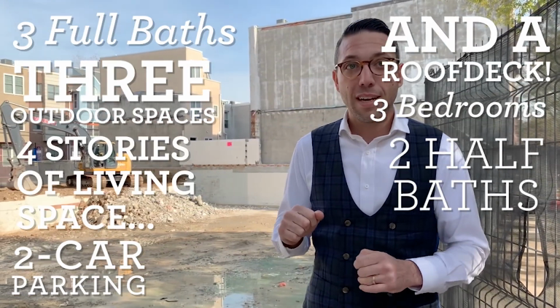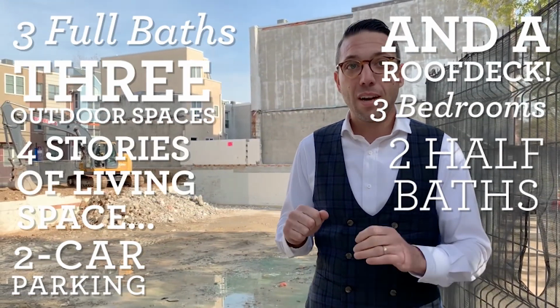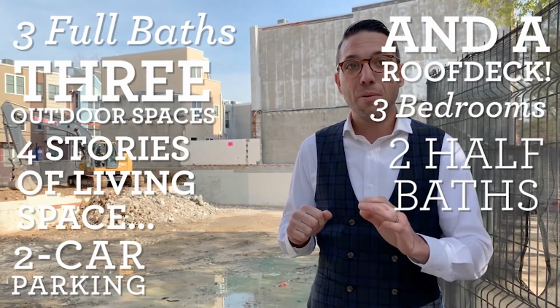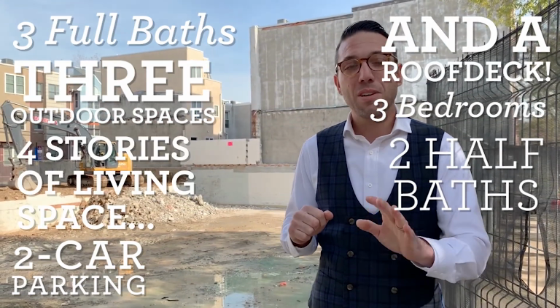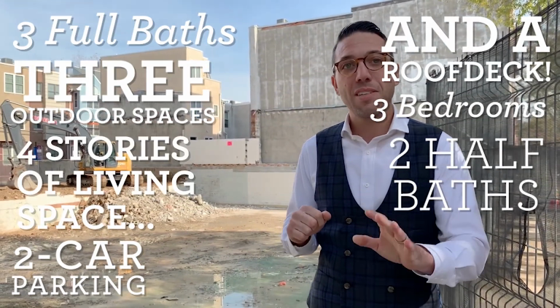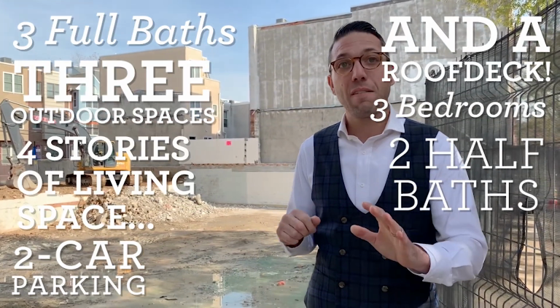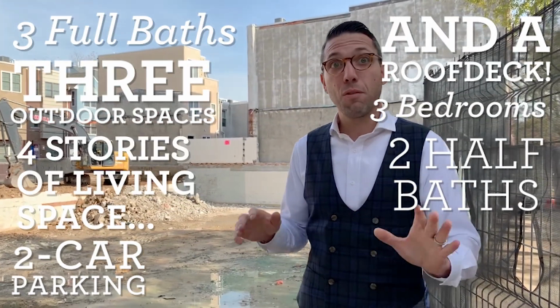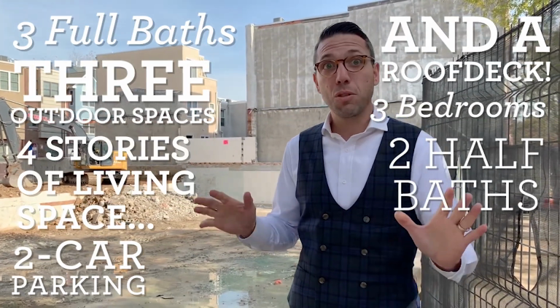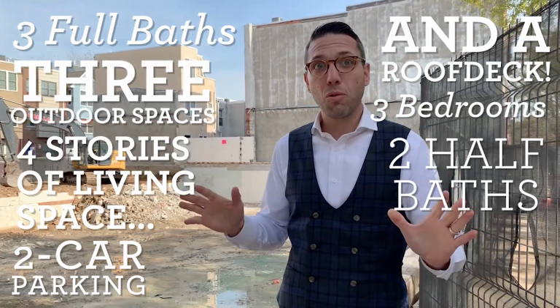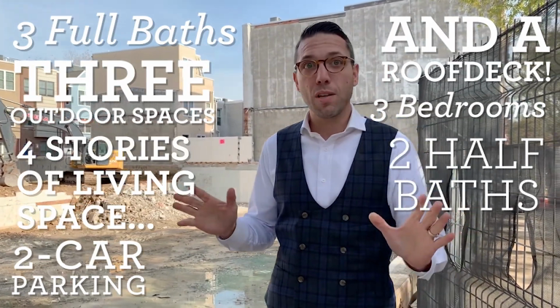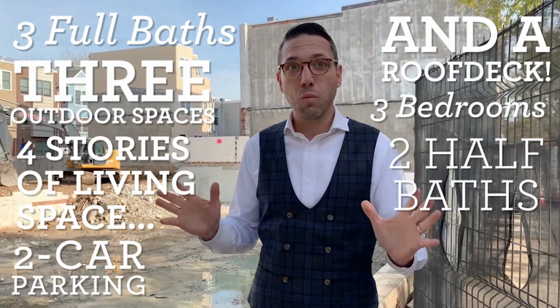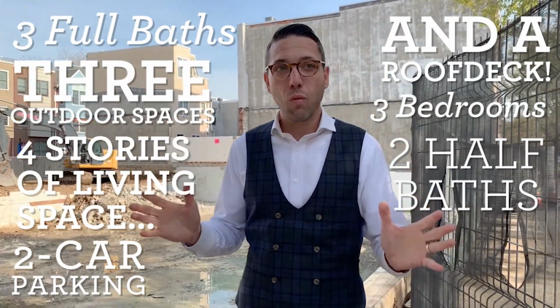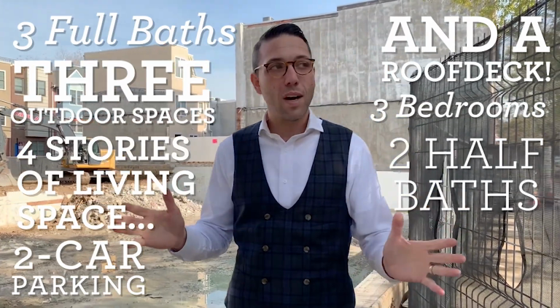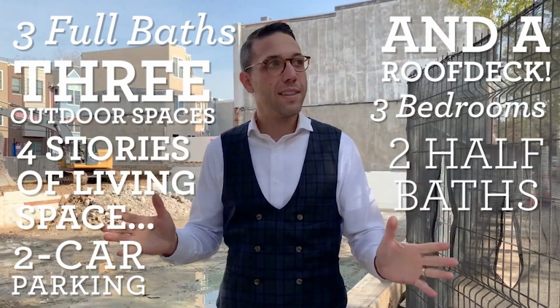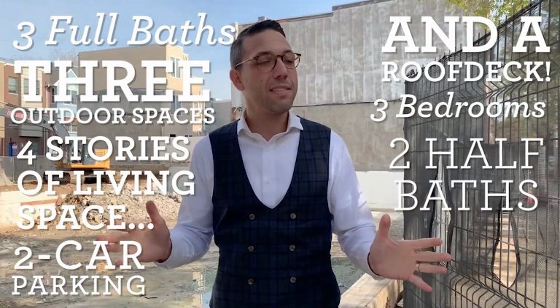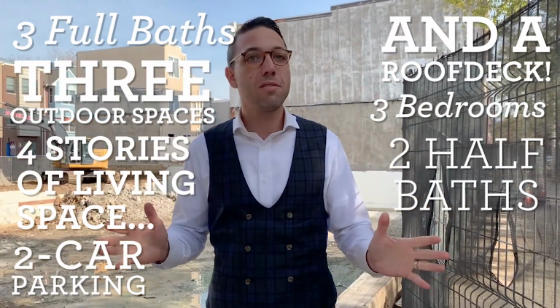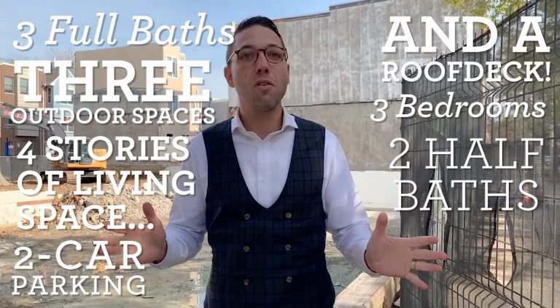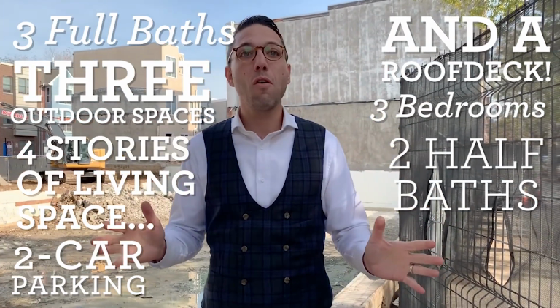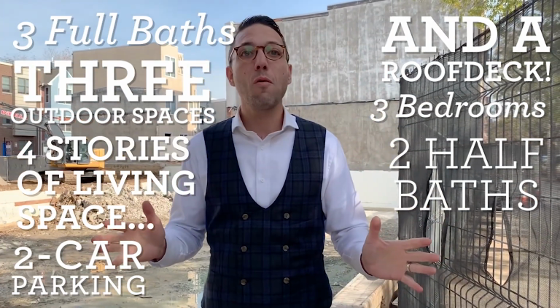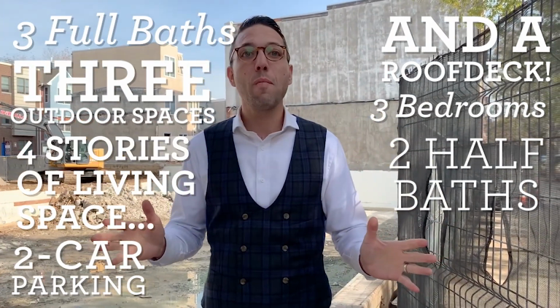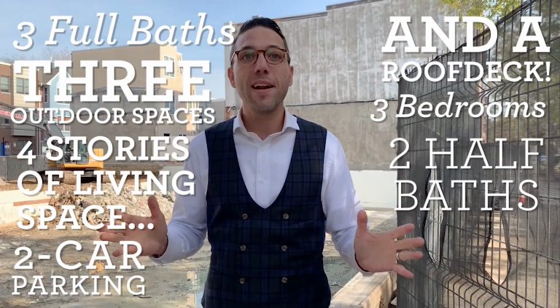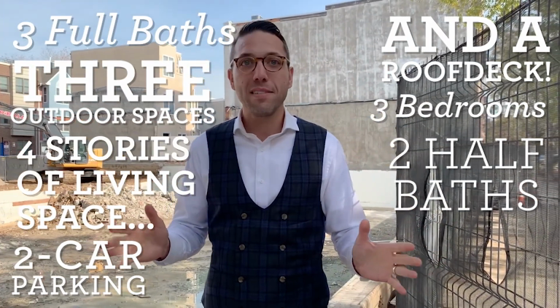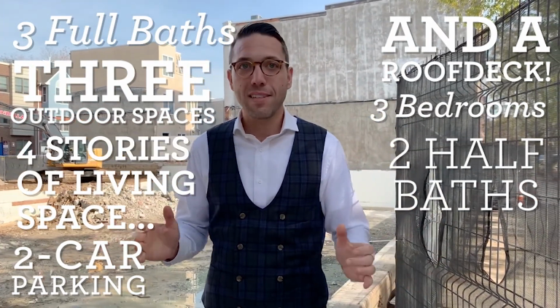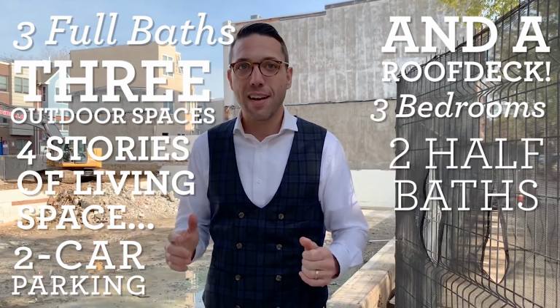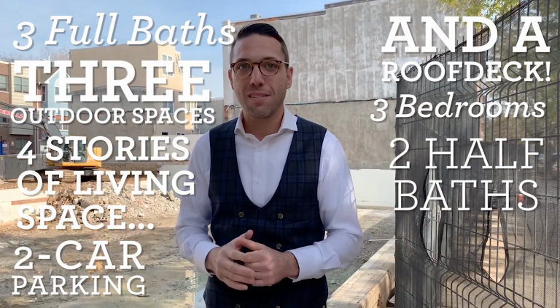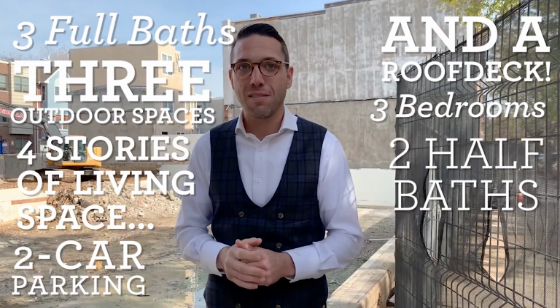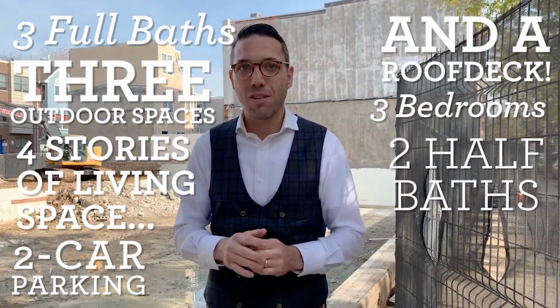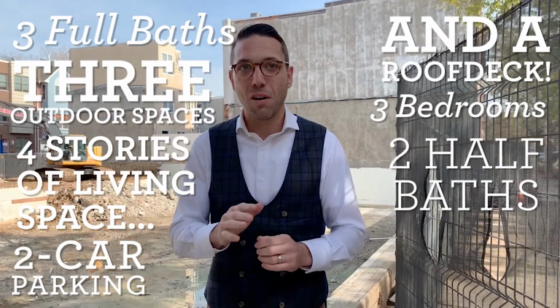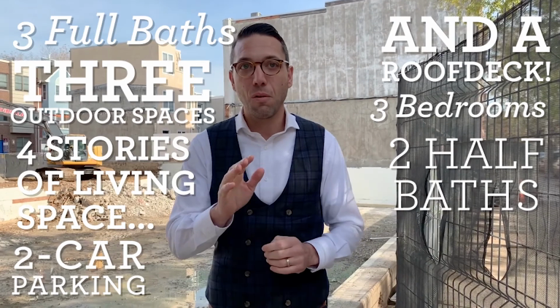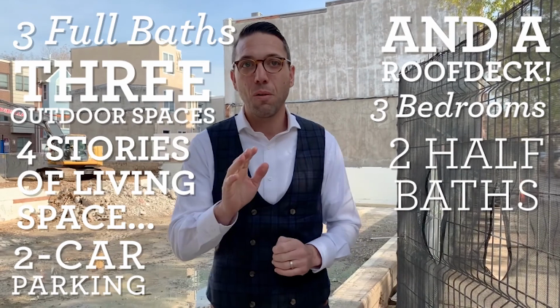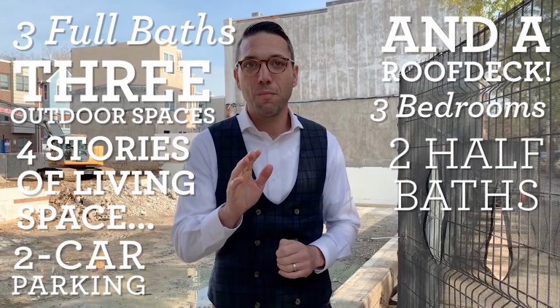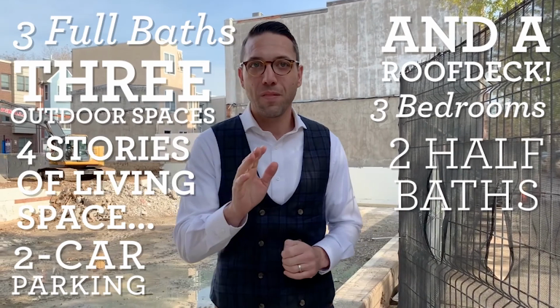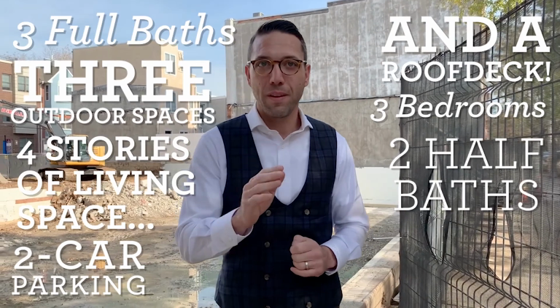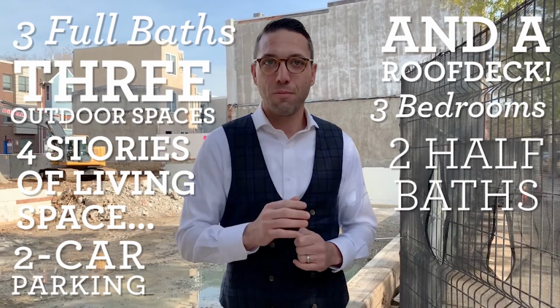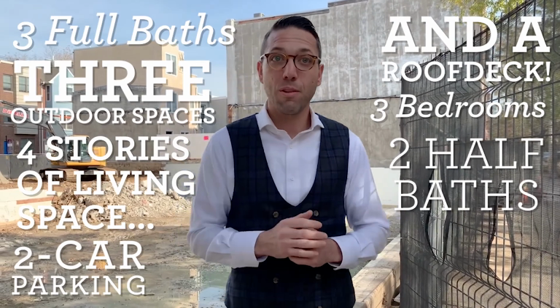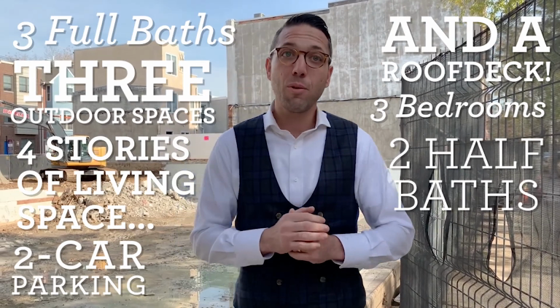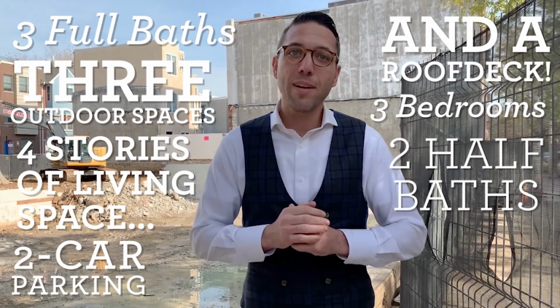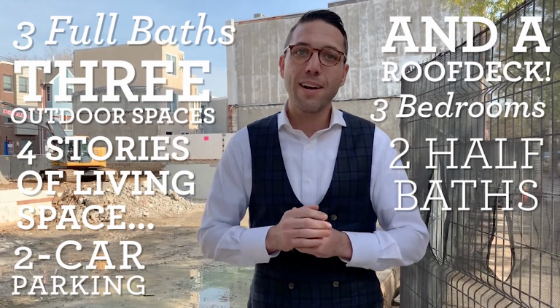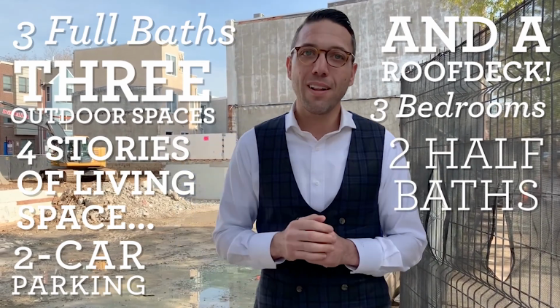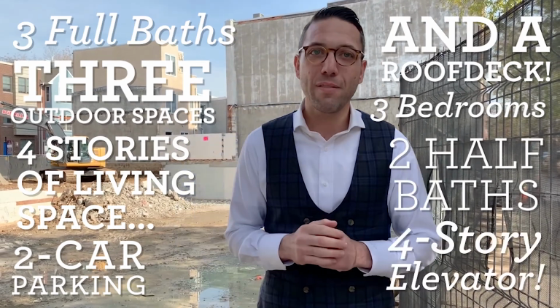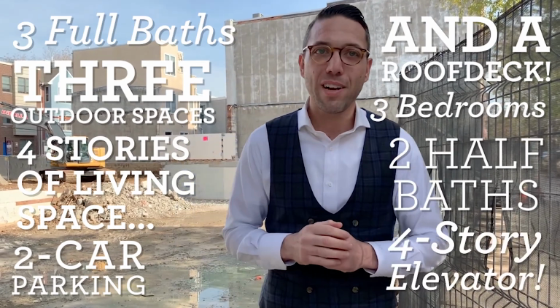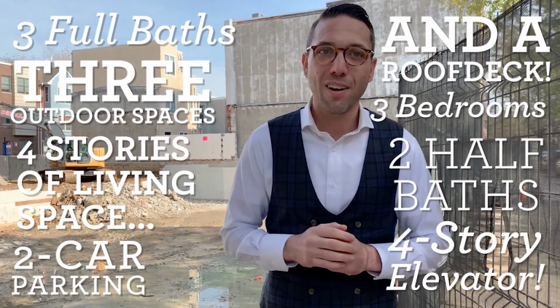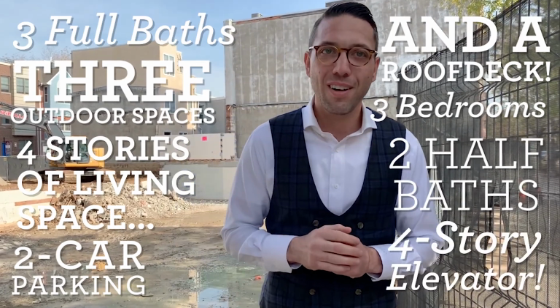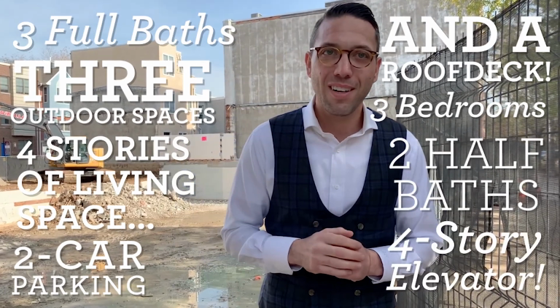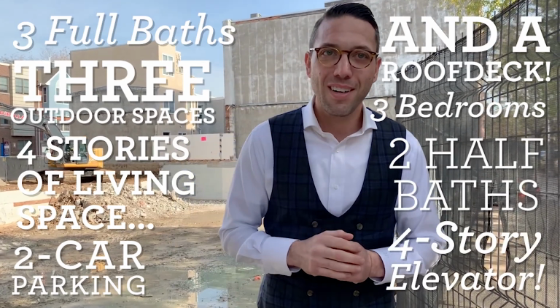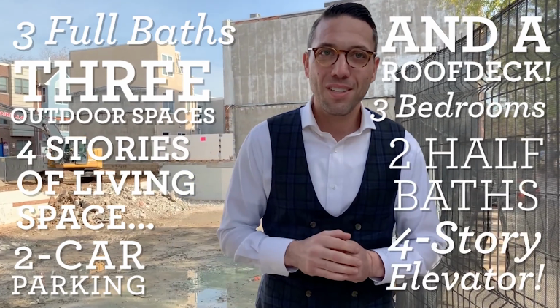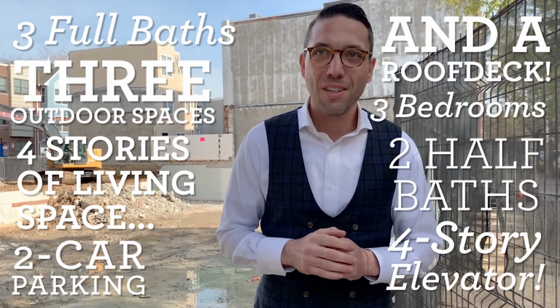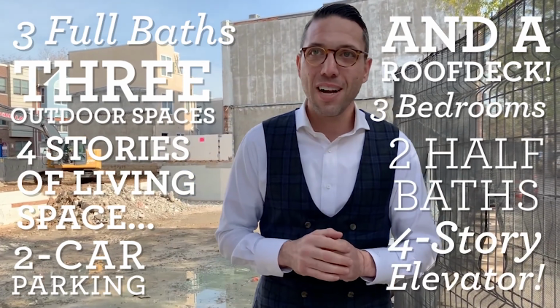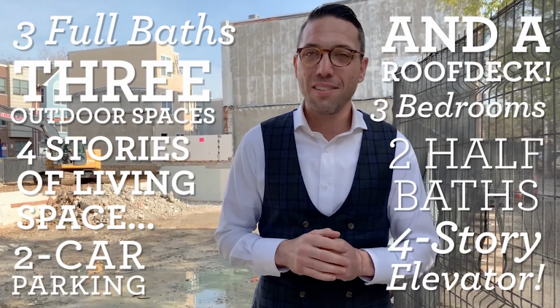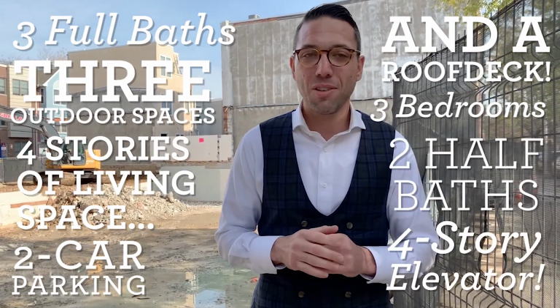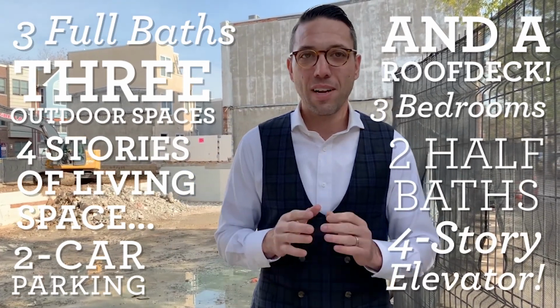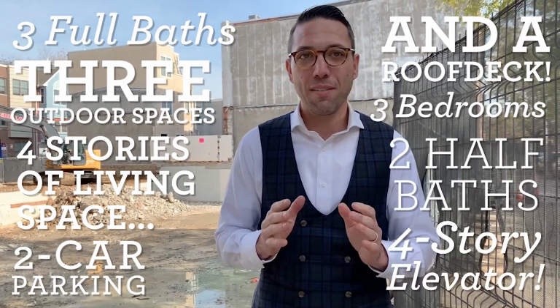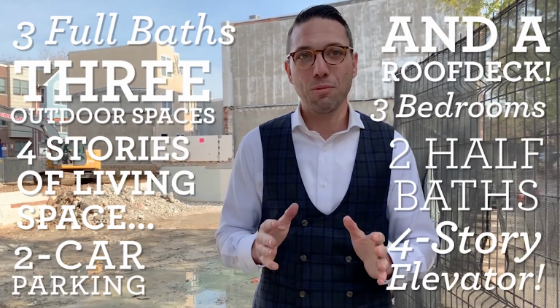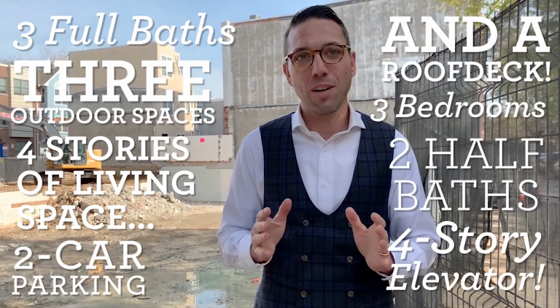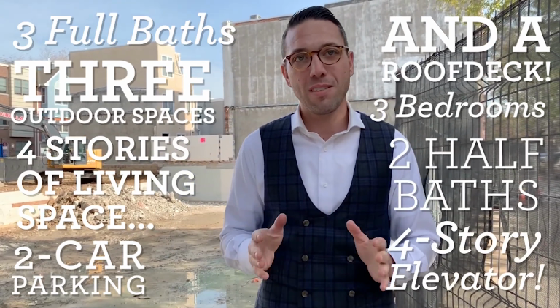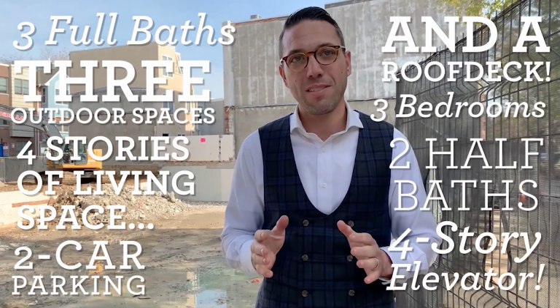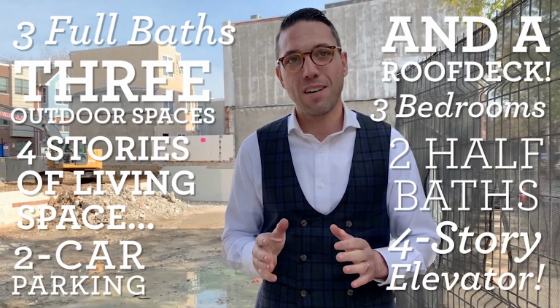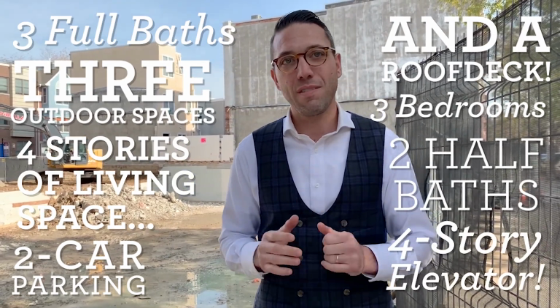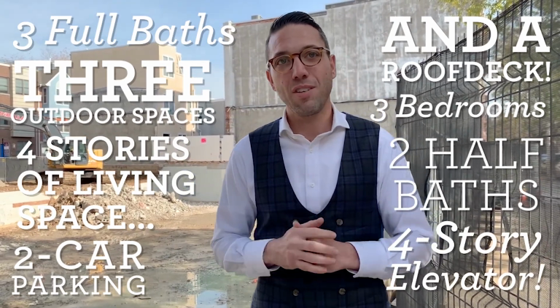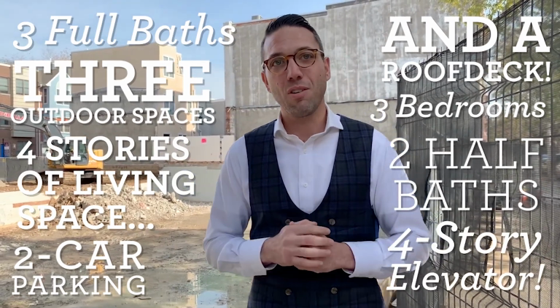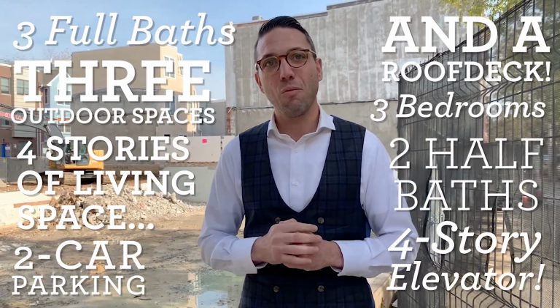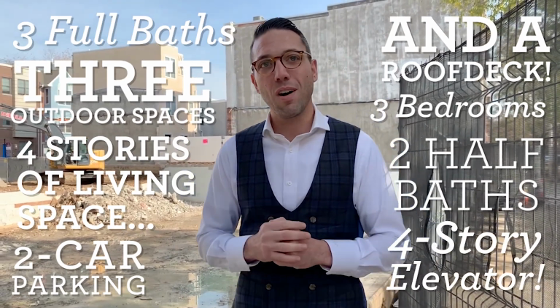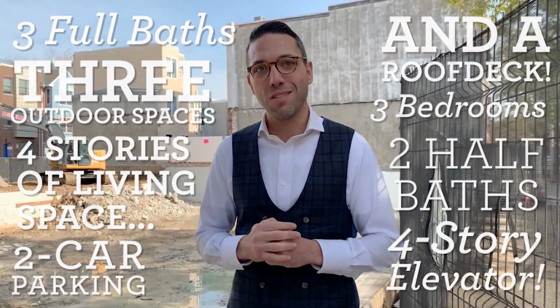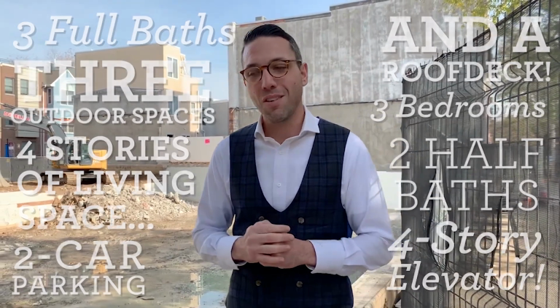And I know what you're saying — four stories? What? That's so many stairs. So we're throwing in an elevator. You guys don't have to walk the stairs if you don't want to.